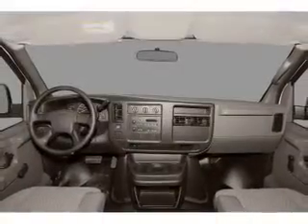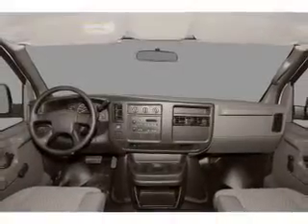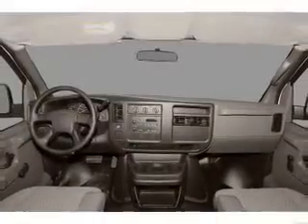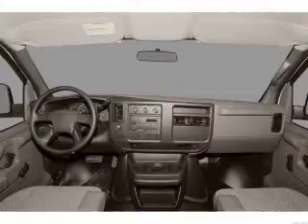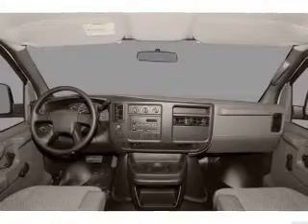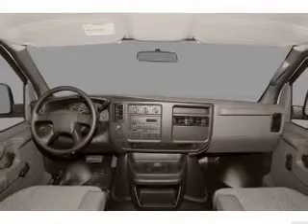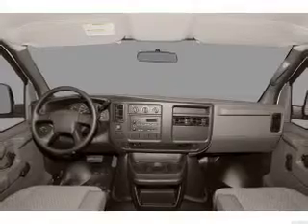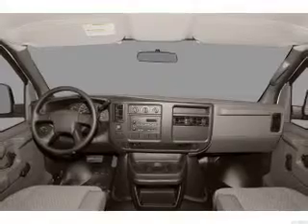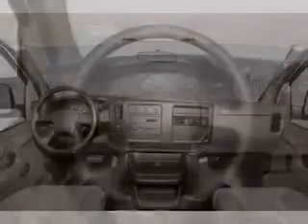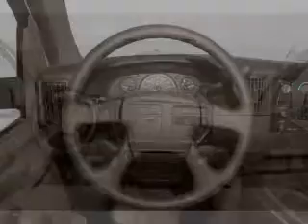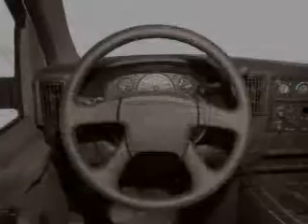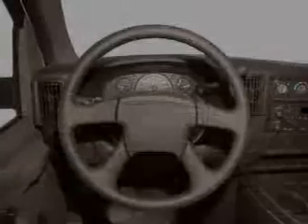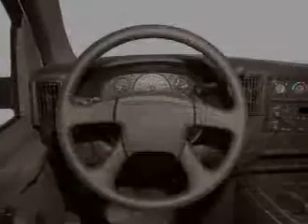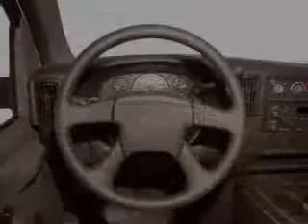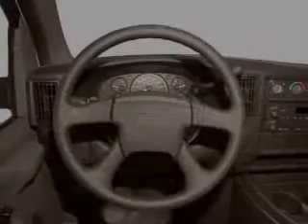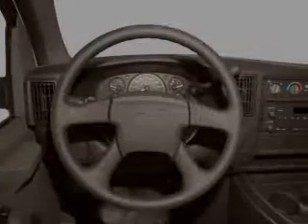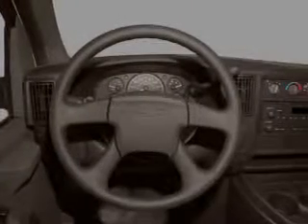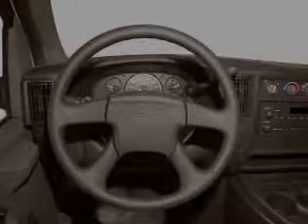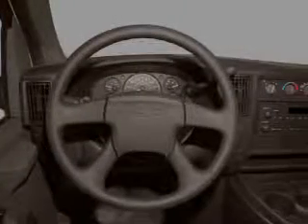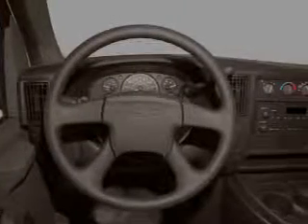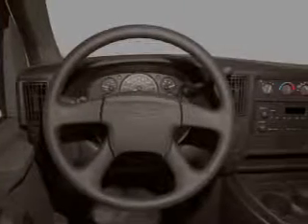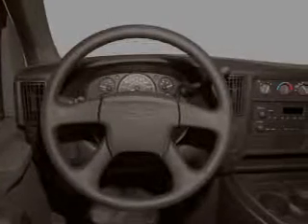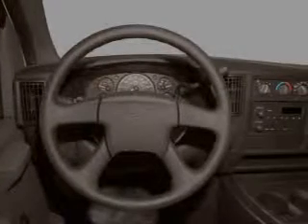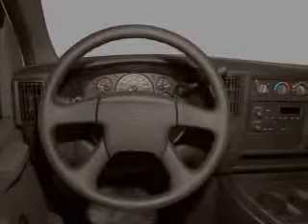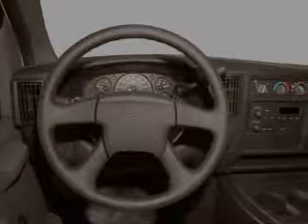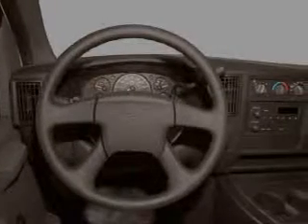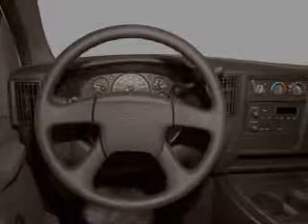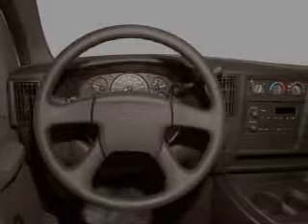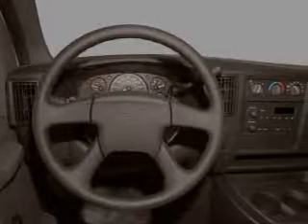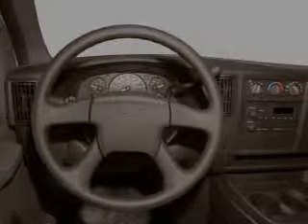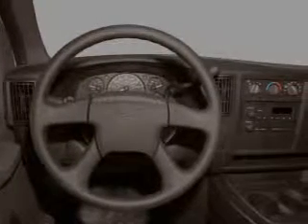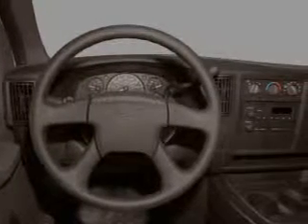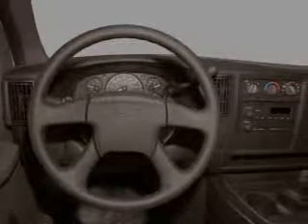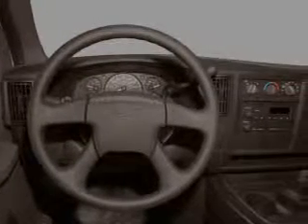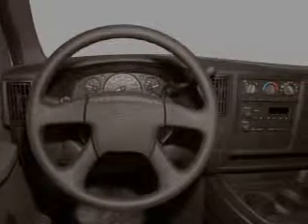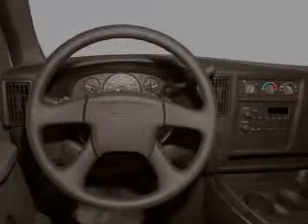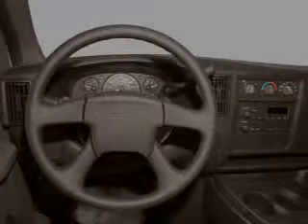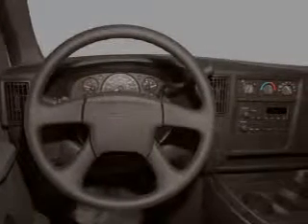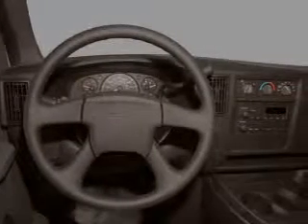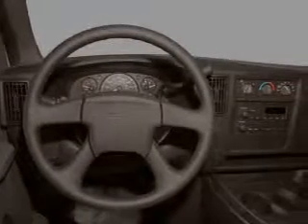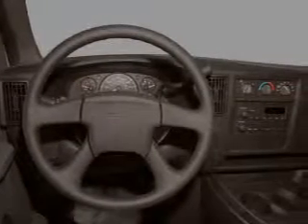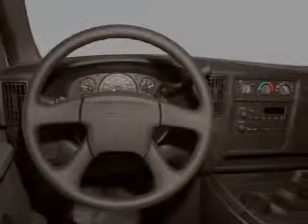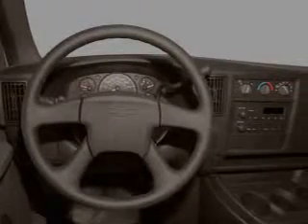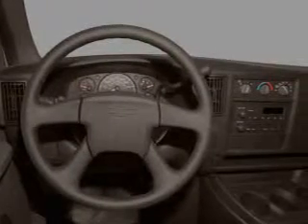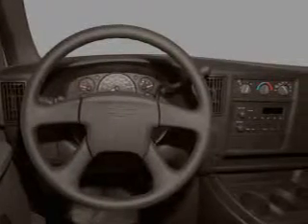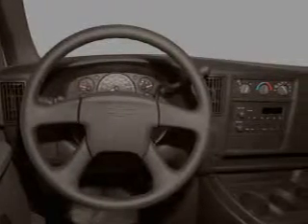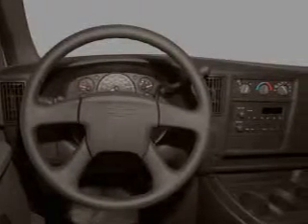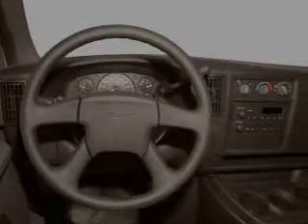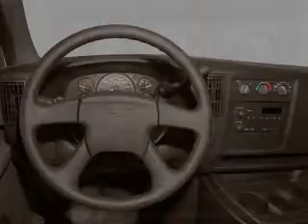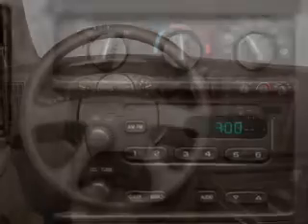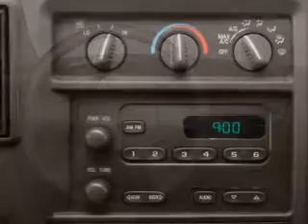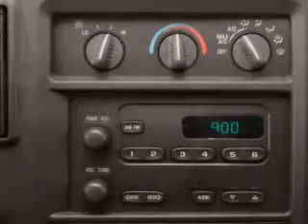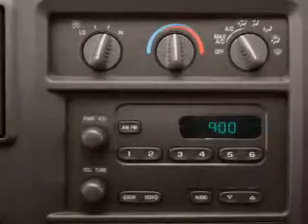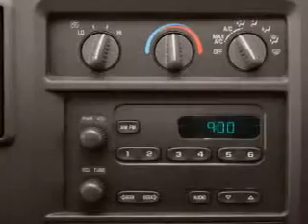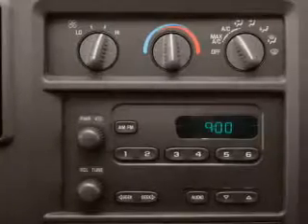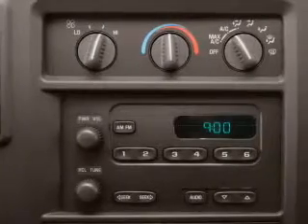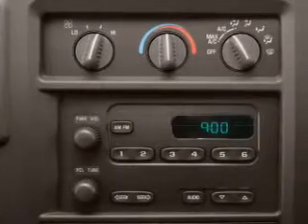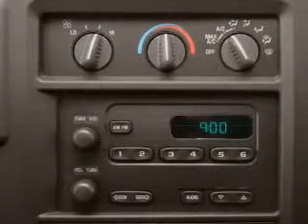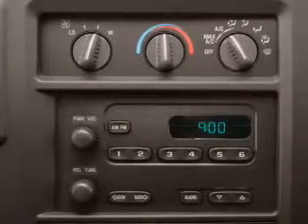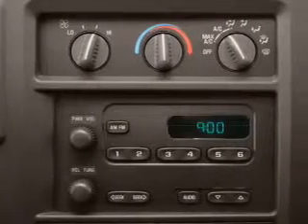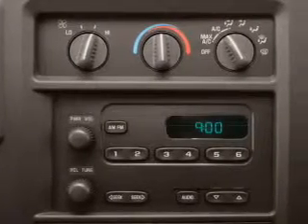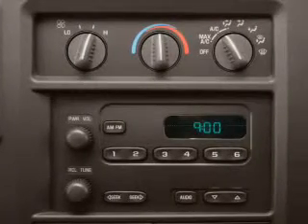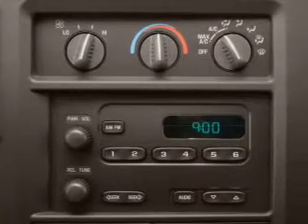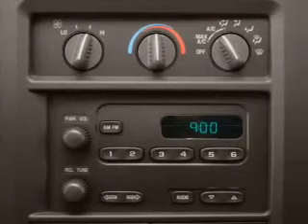Front ventilated disc brakes, passenger airbag, stability control, daytime running lights. Call today to schedule a test drive.